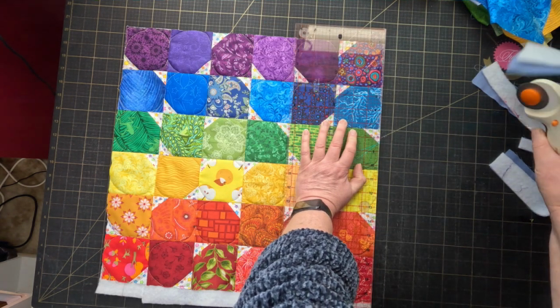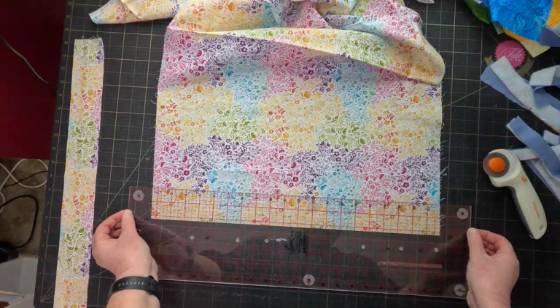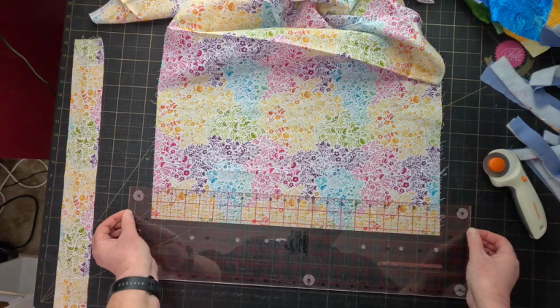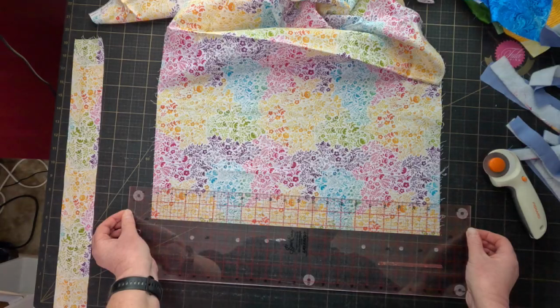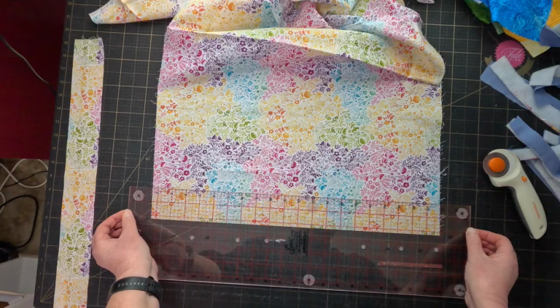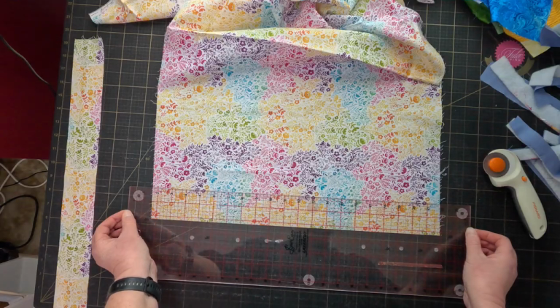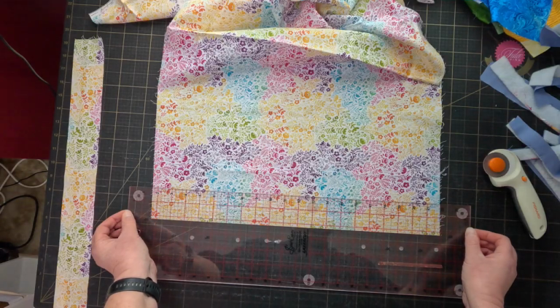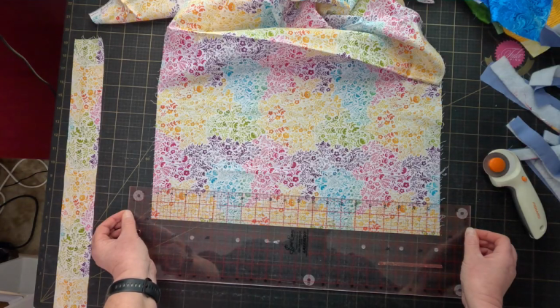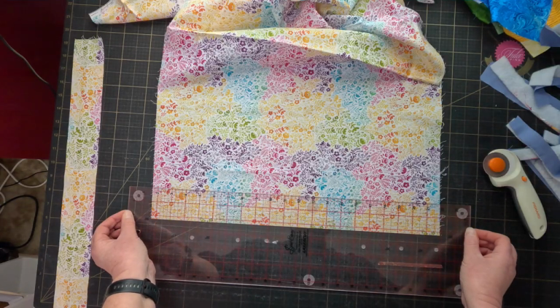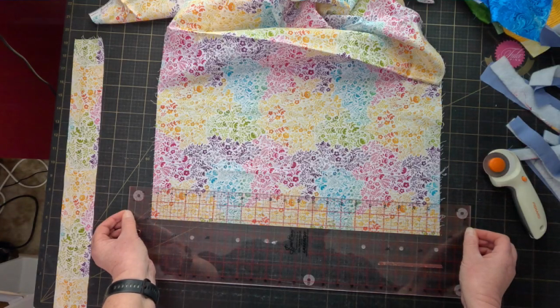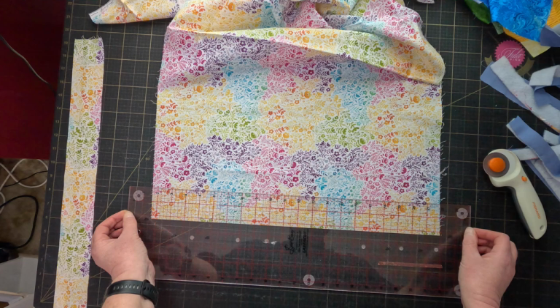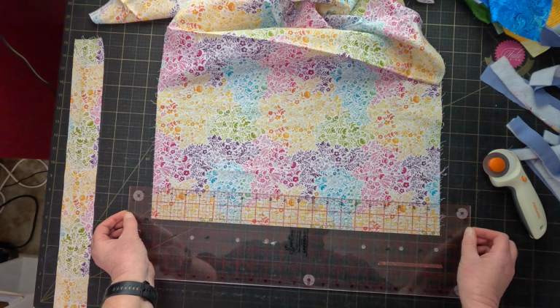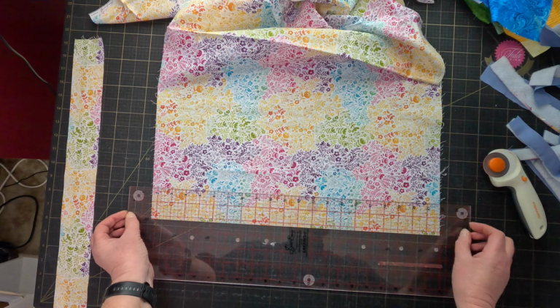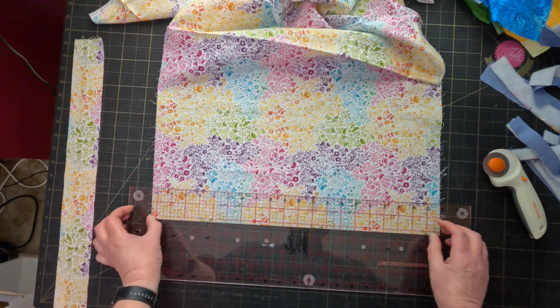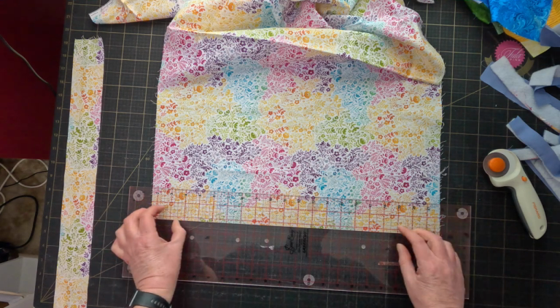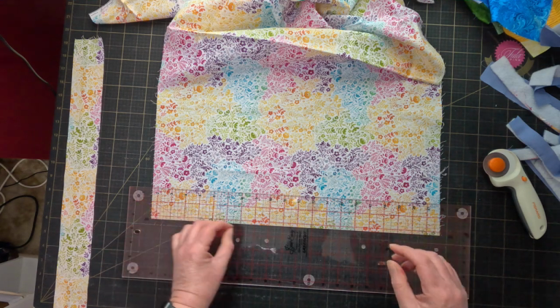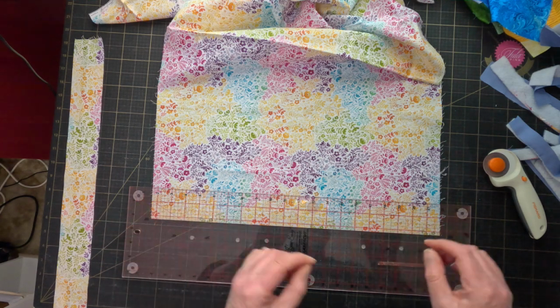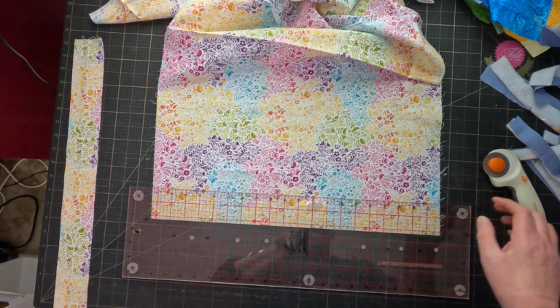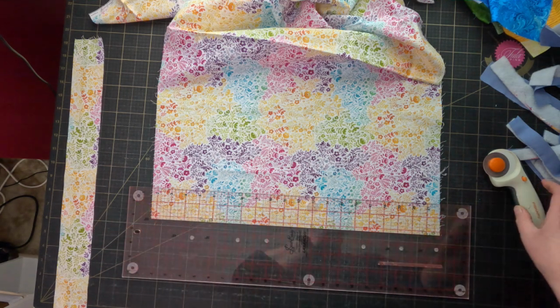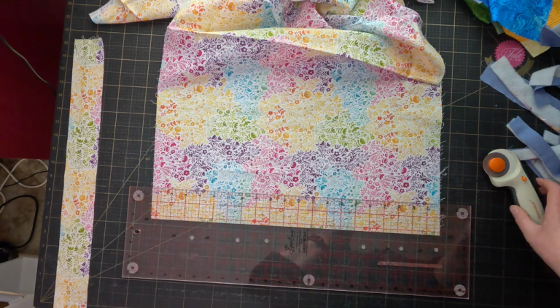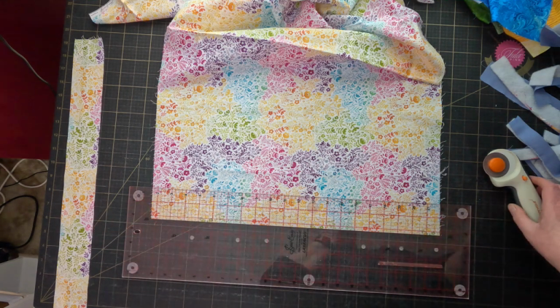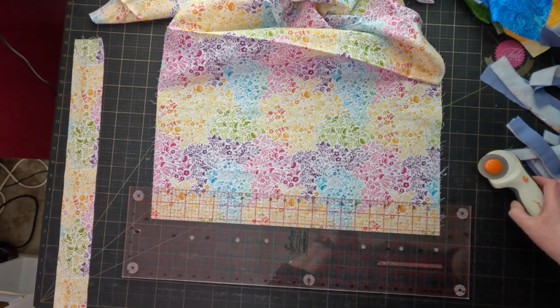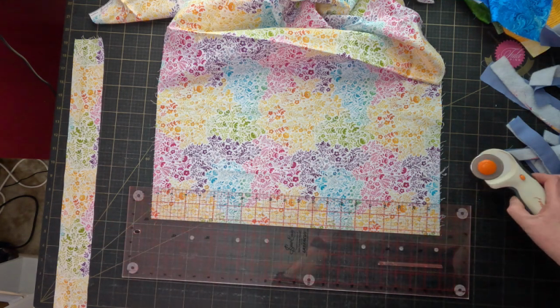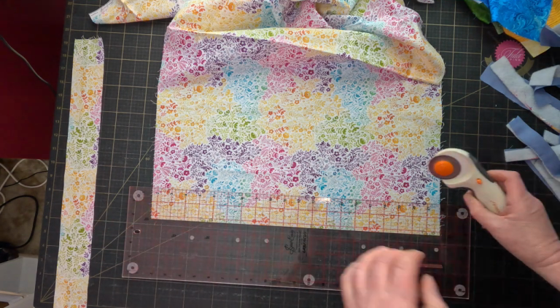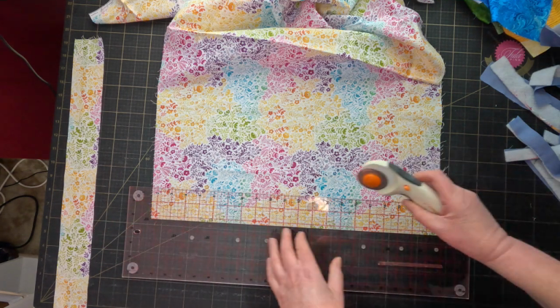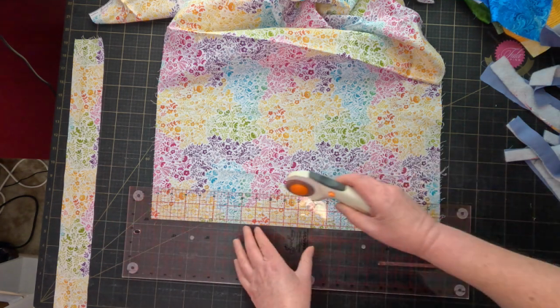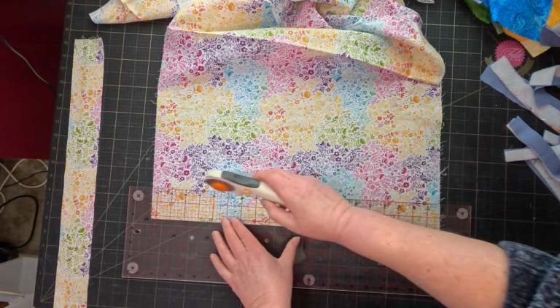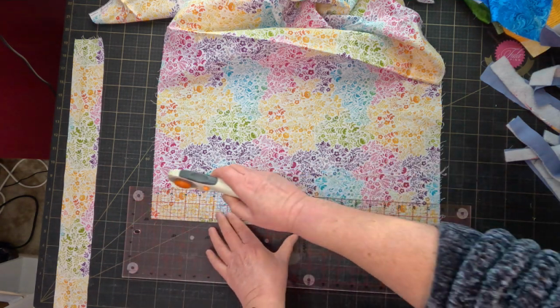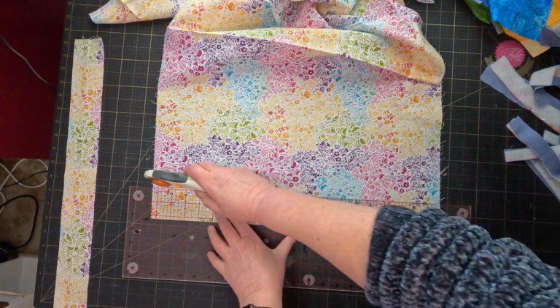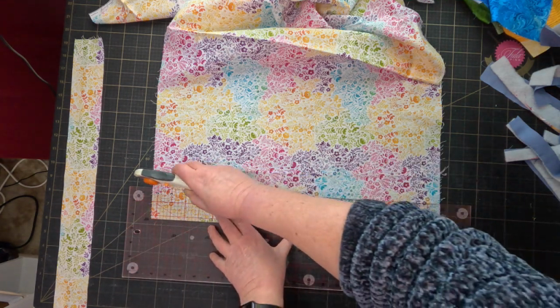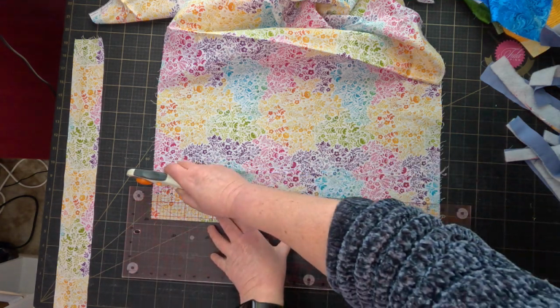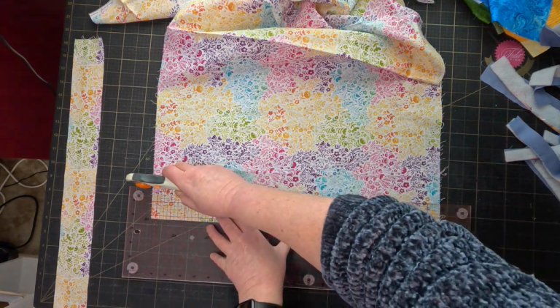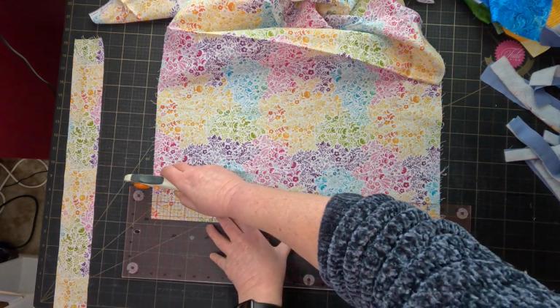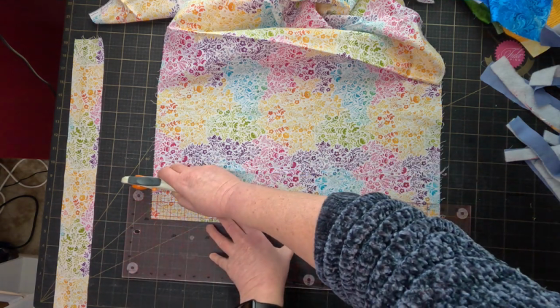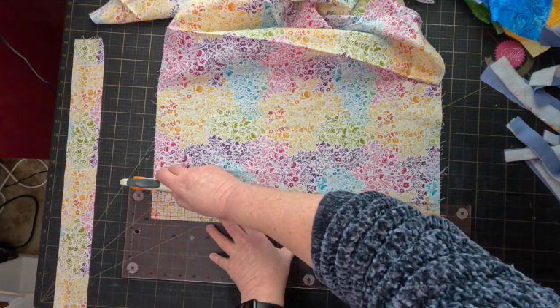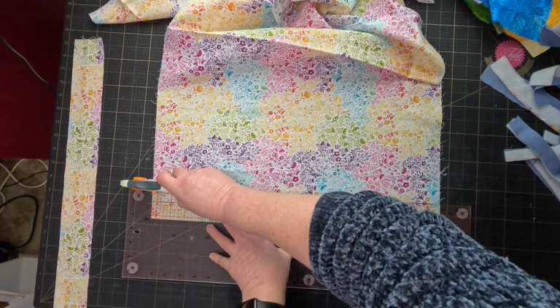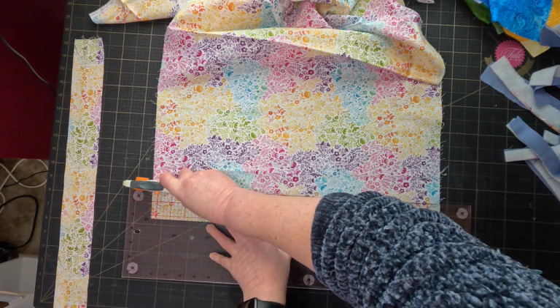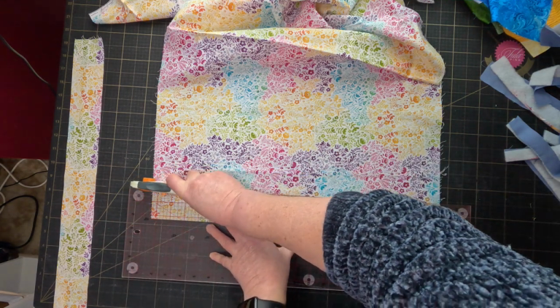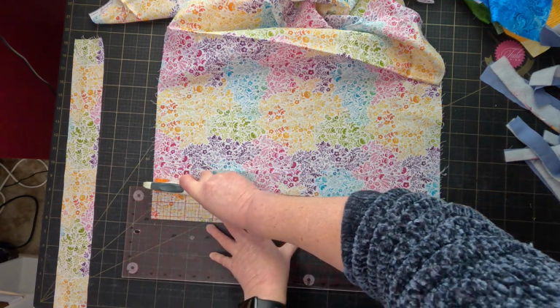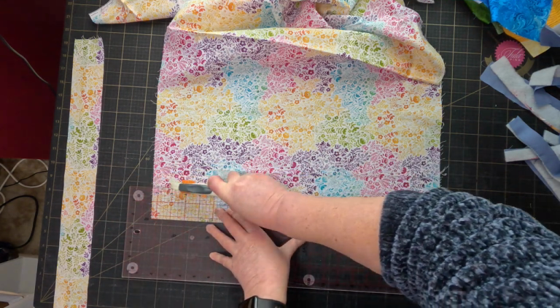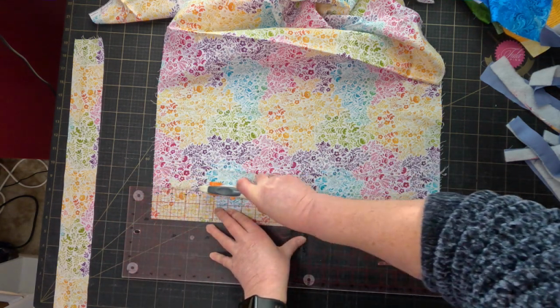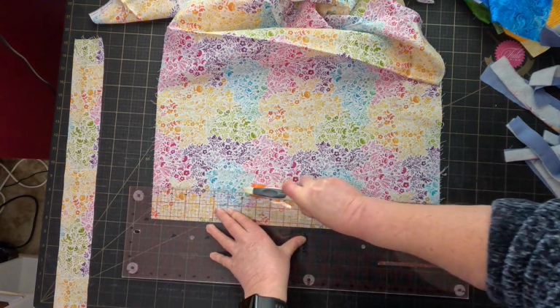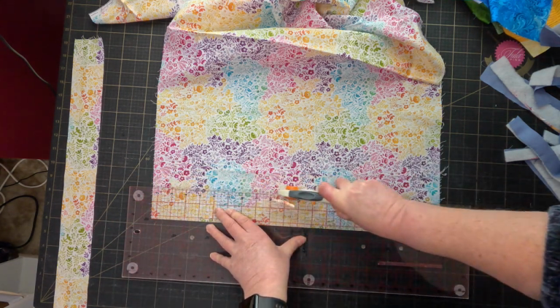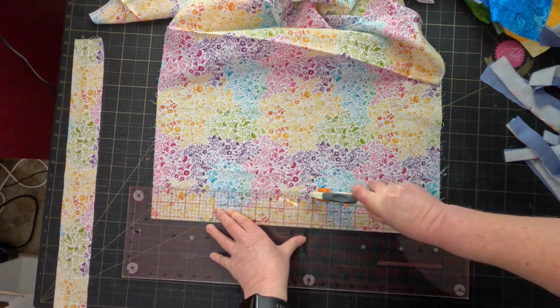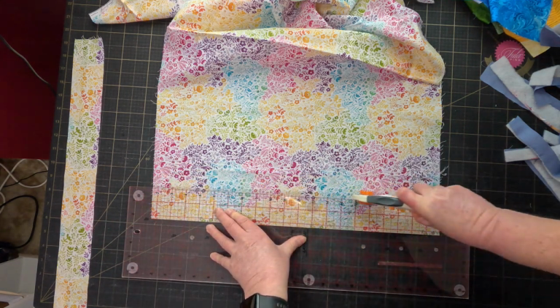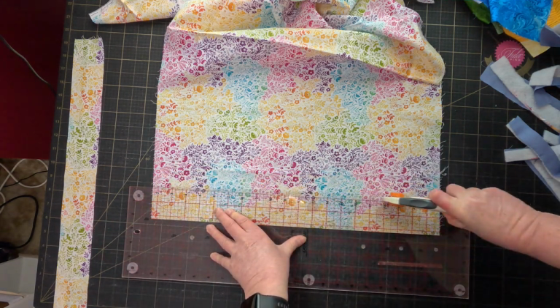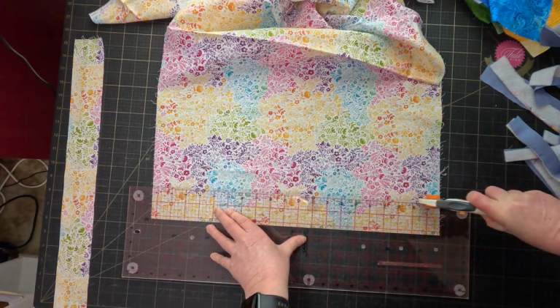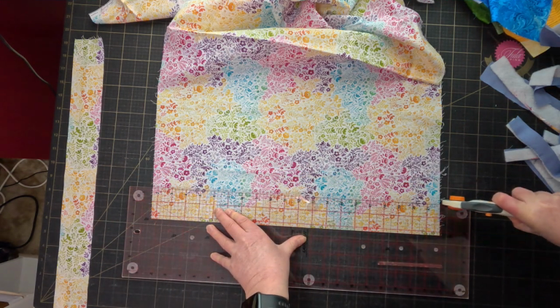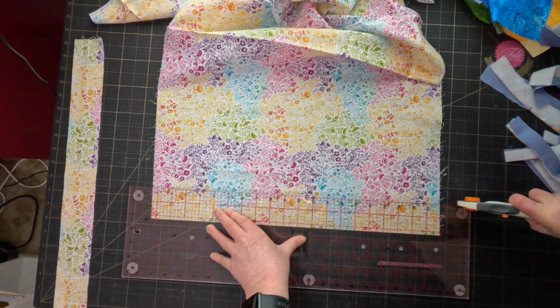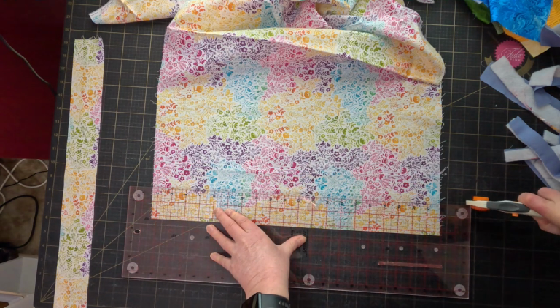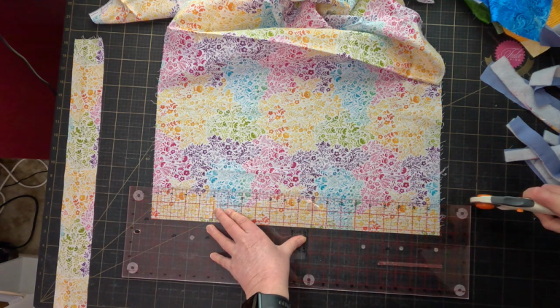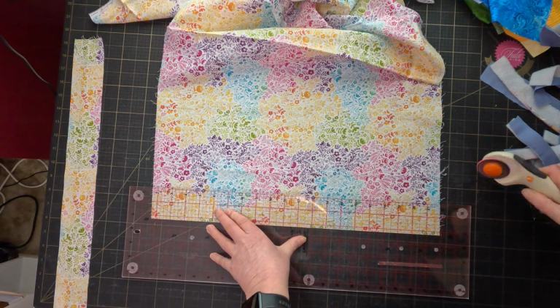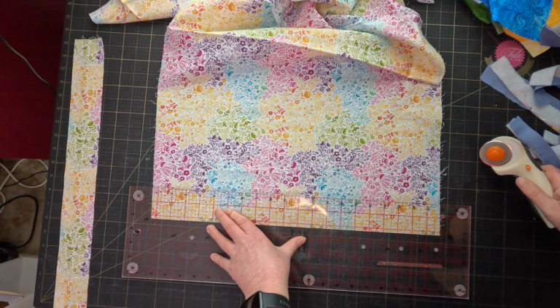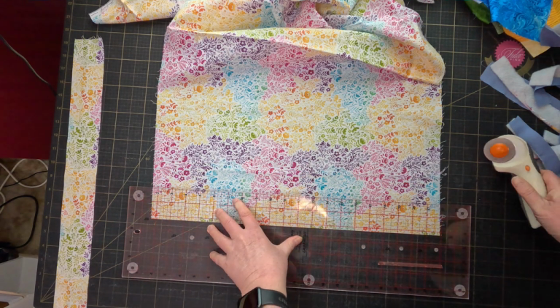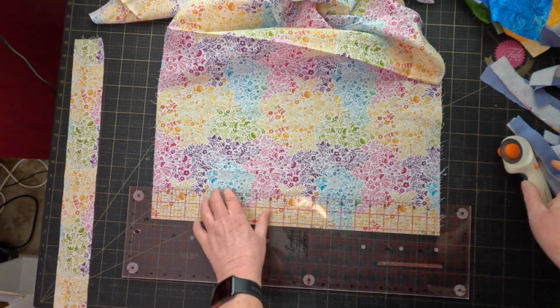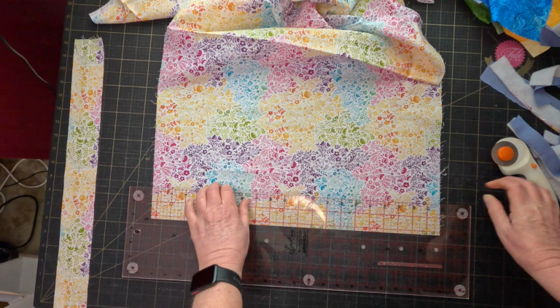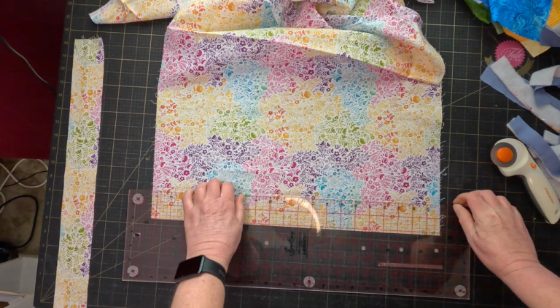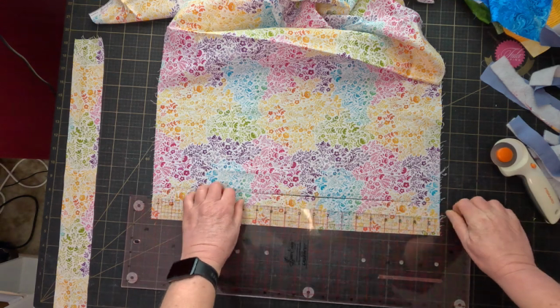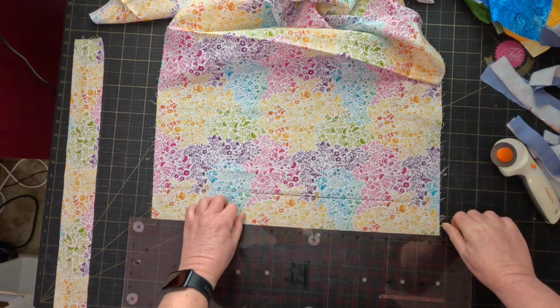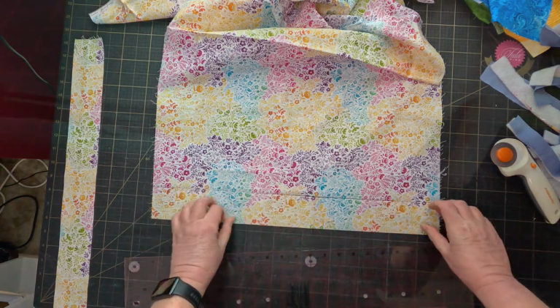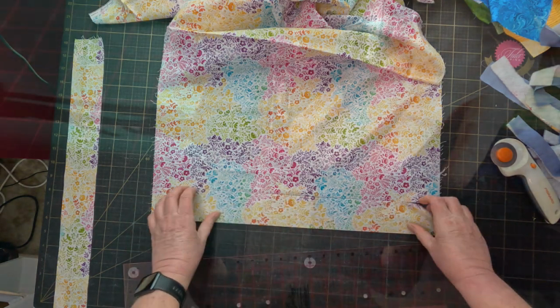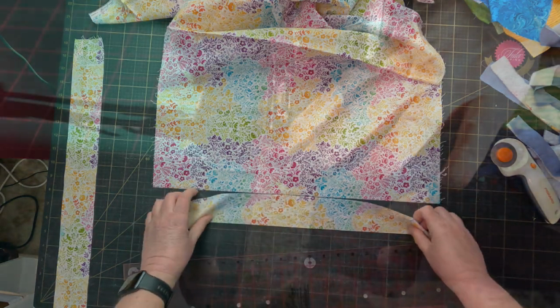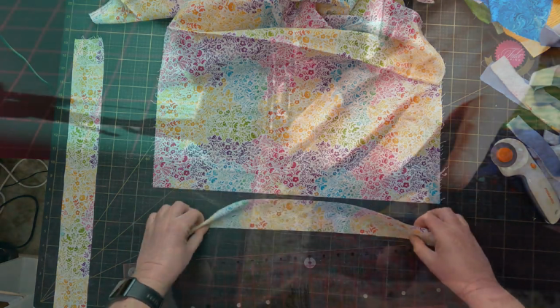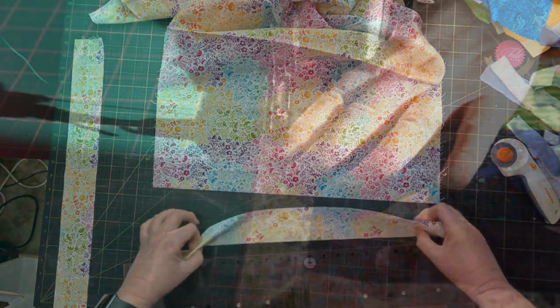This is one of the fabrics I auditioned for the sparkles. It wasn't quite right for that, but I think it's going to make a really good binding.